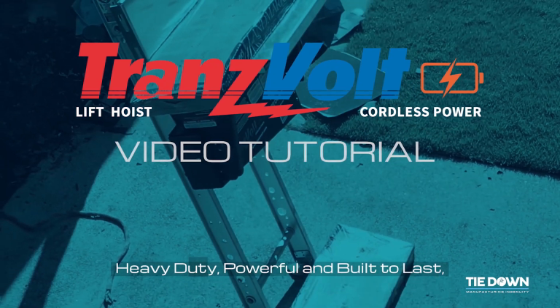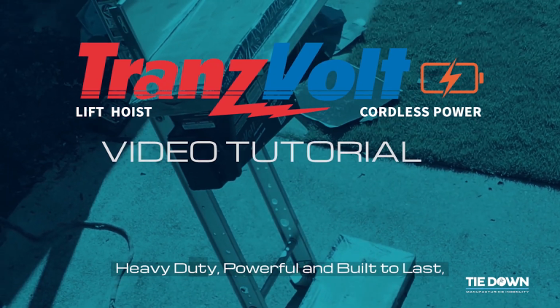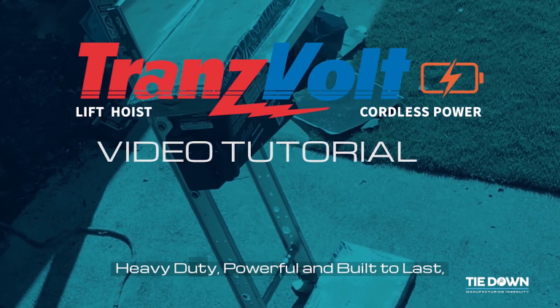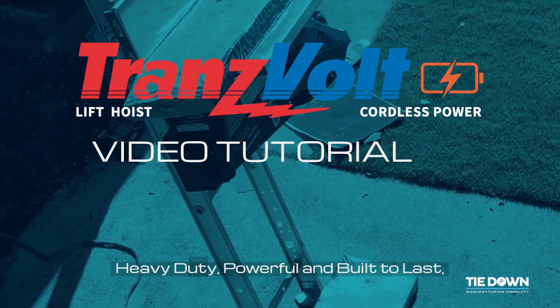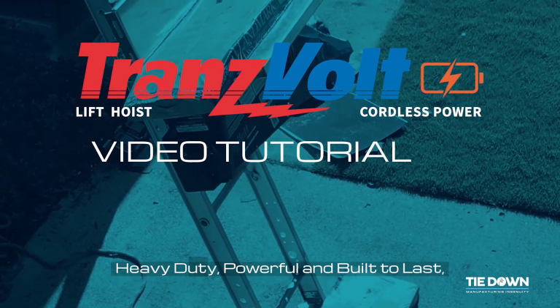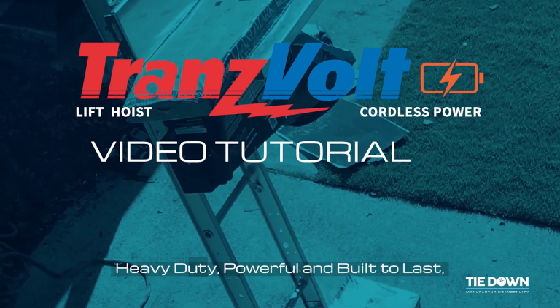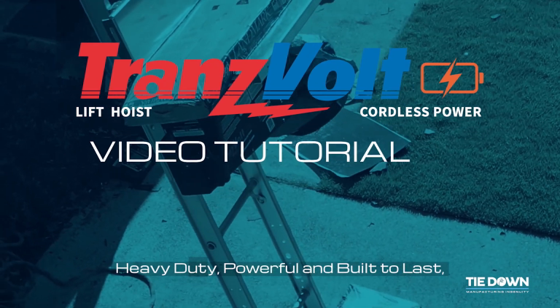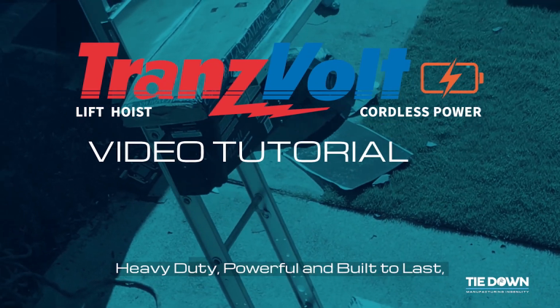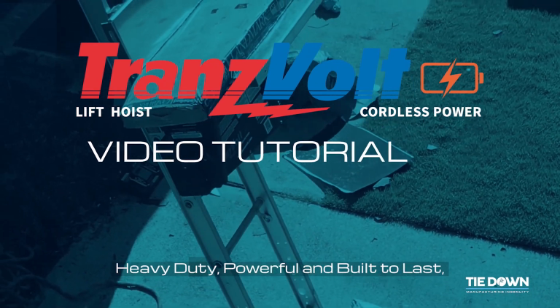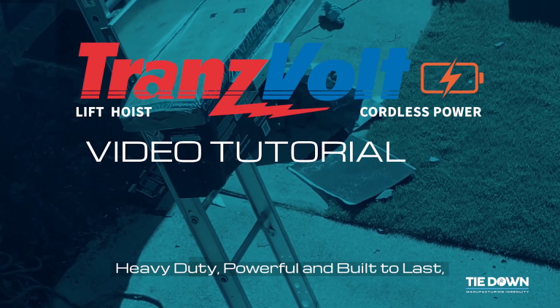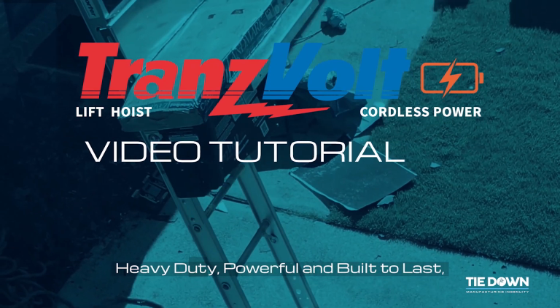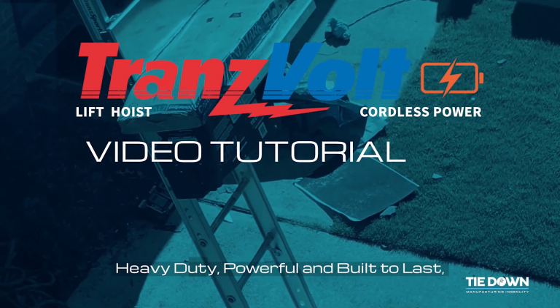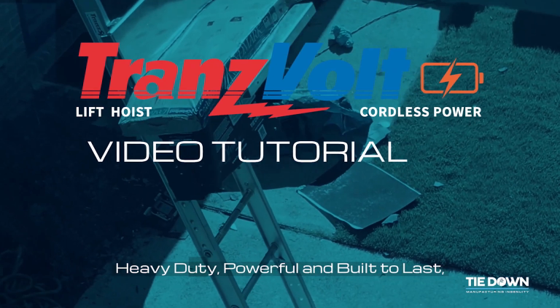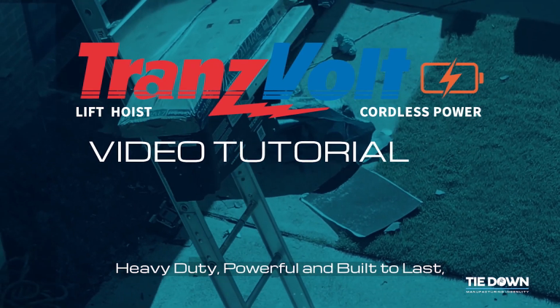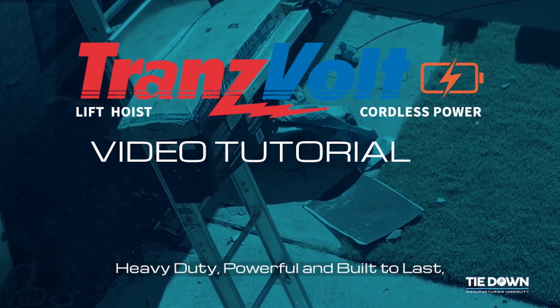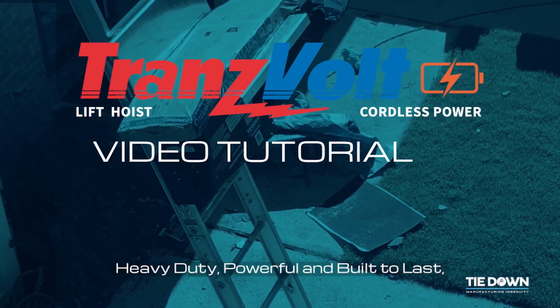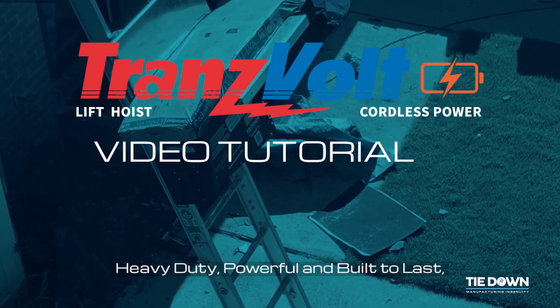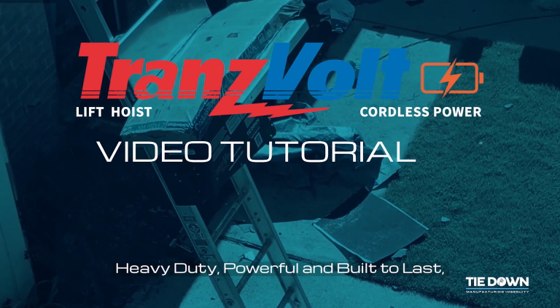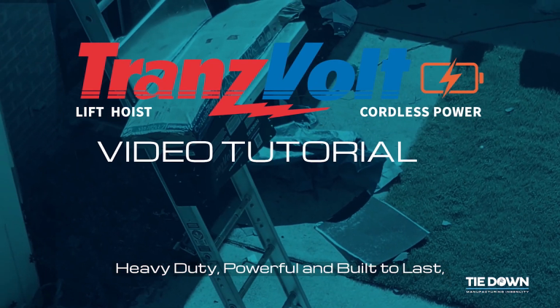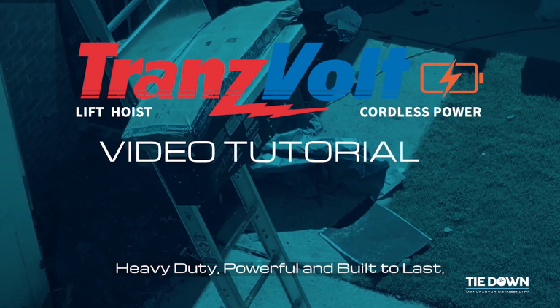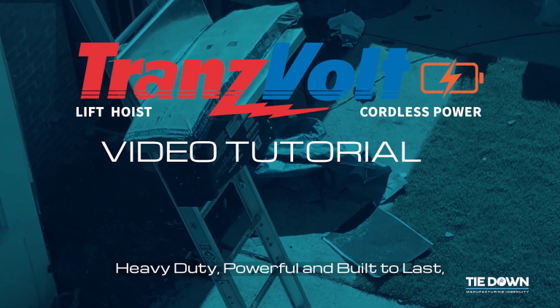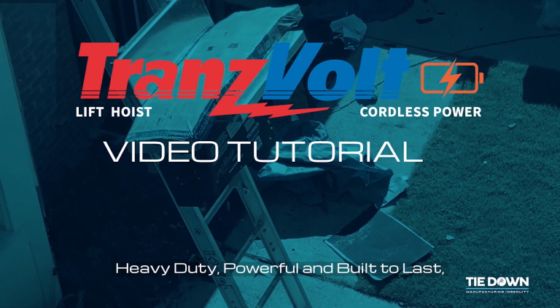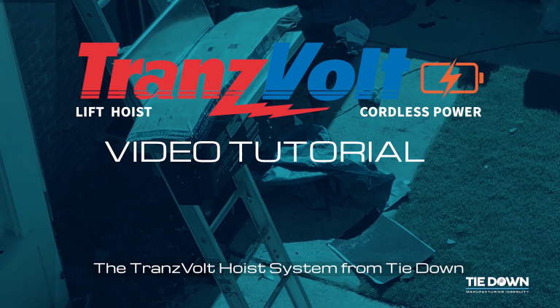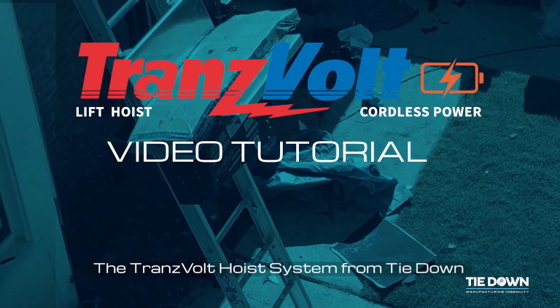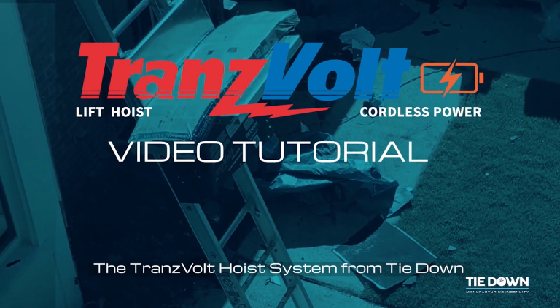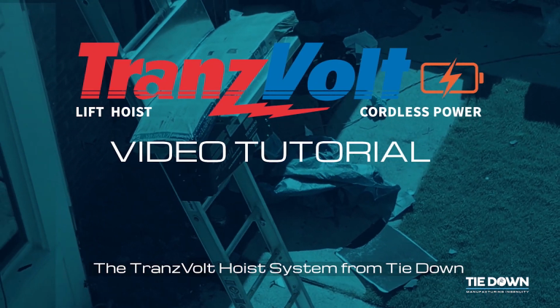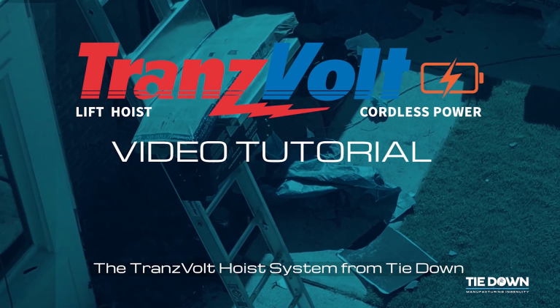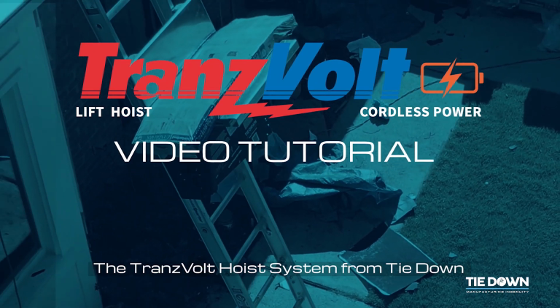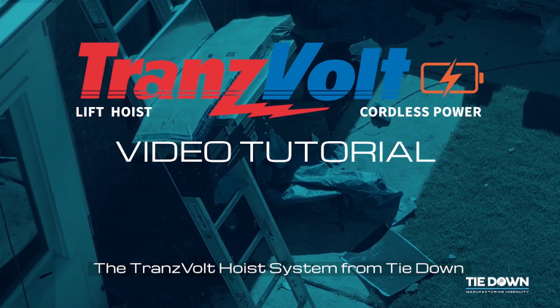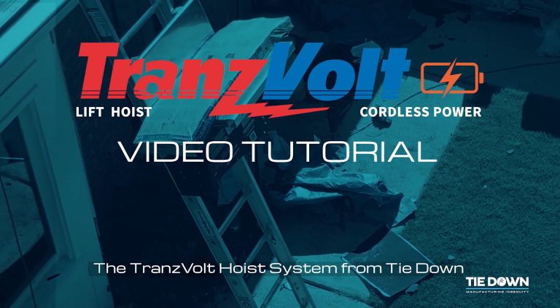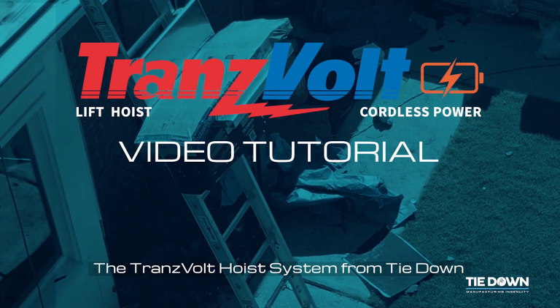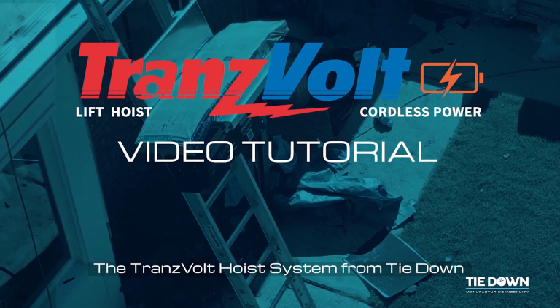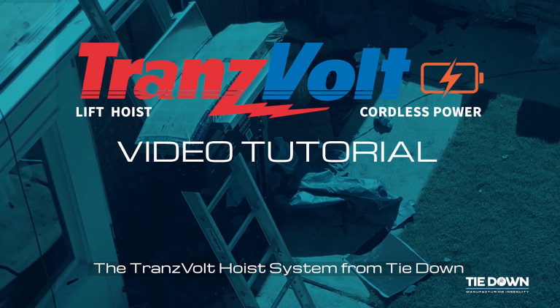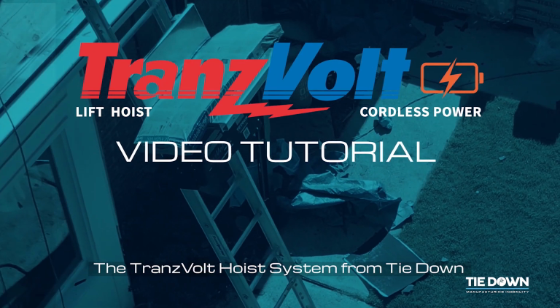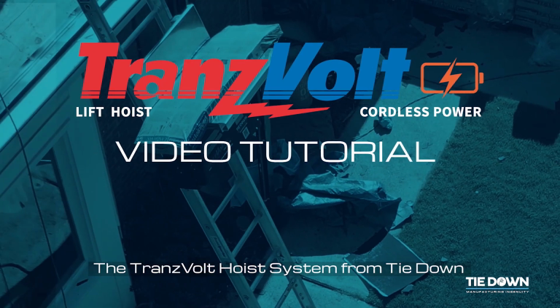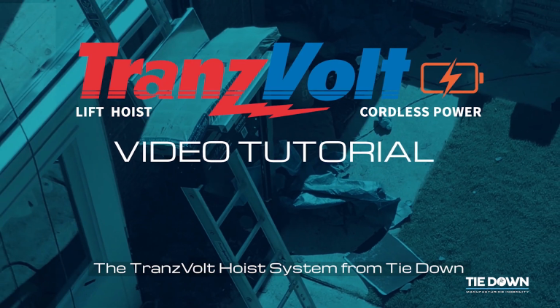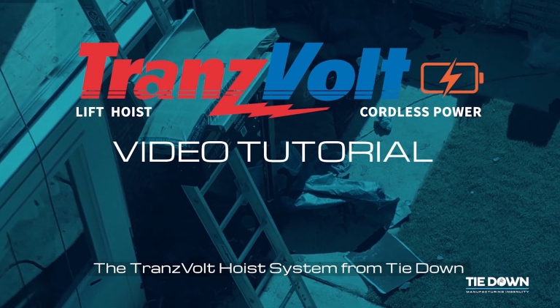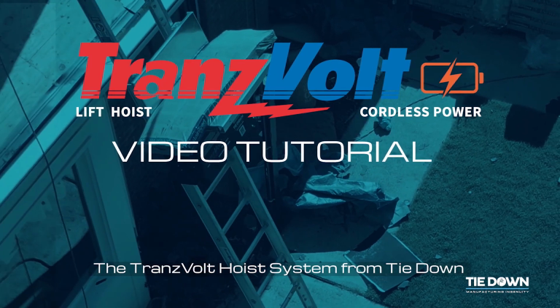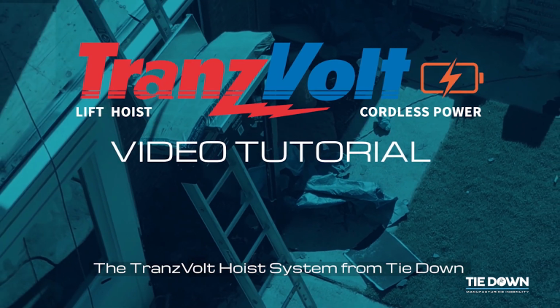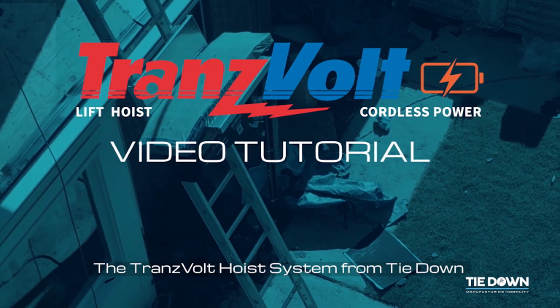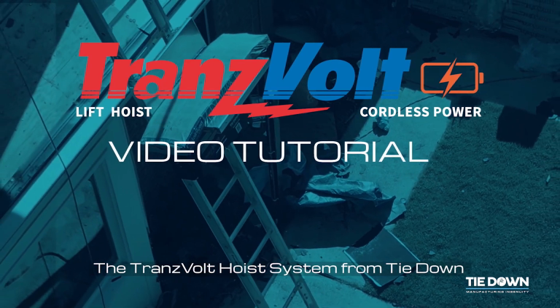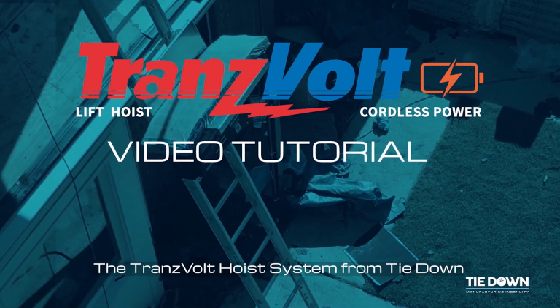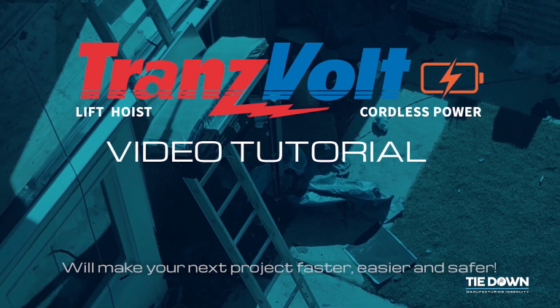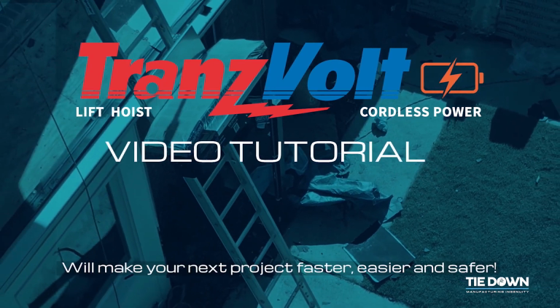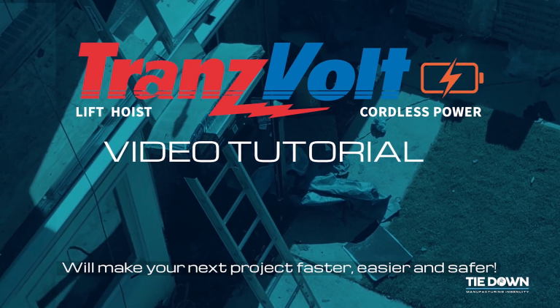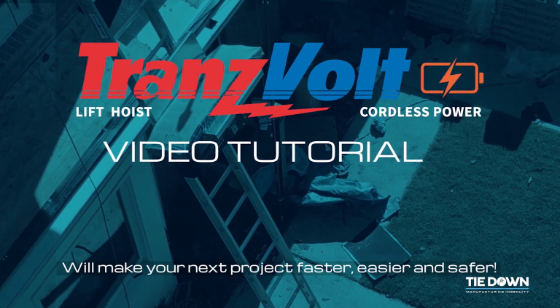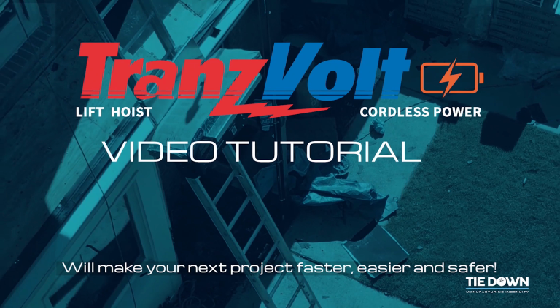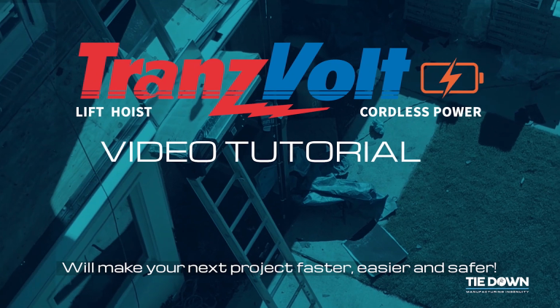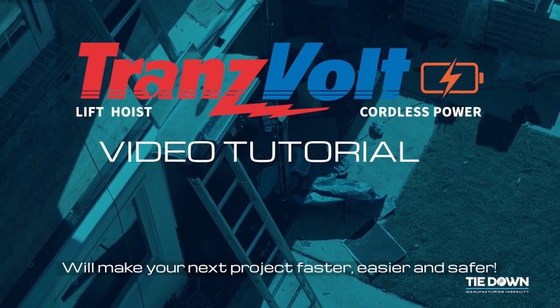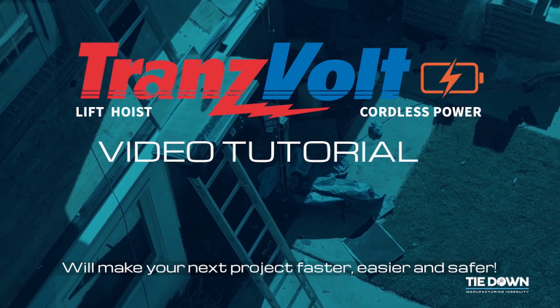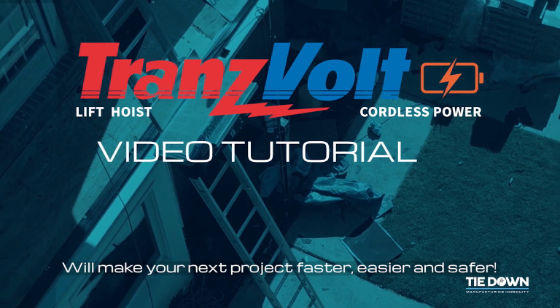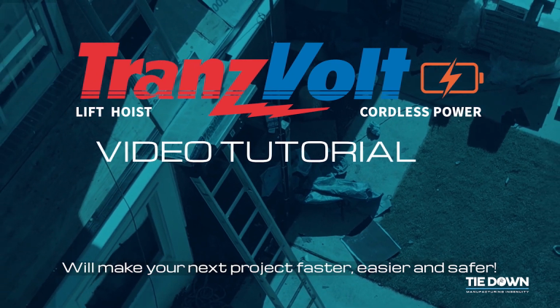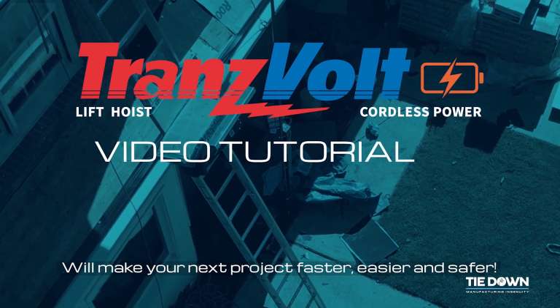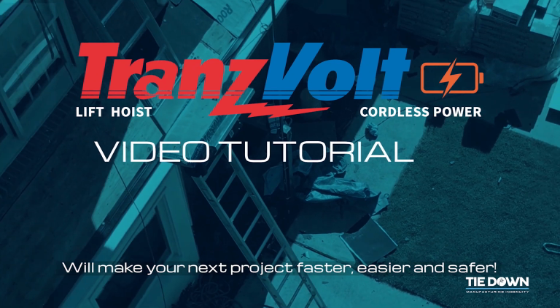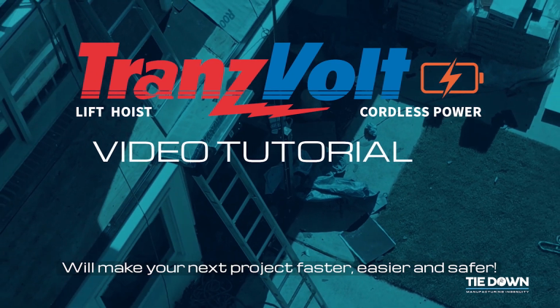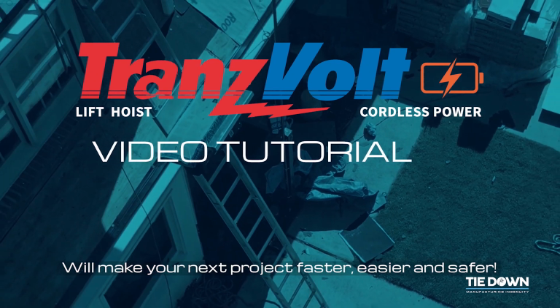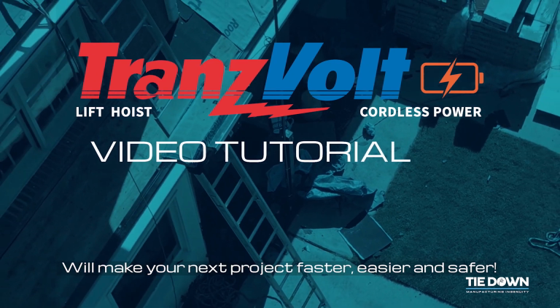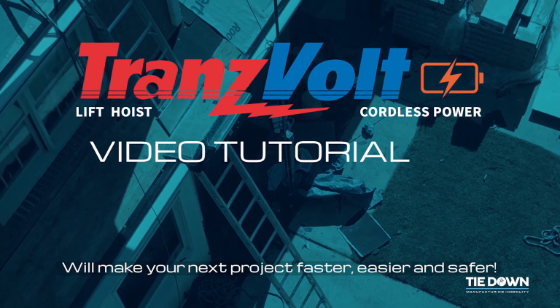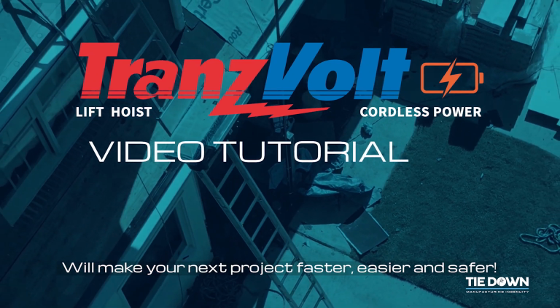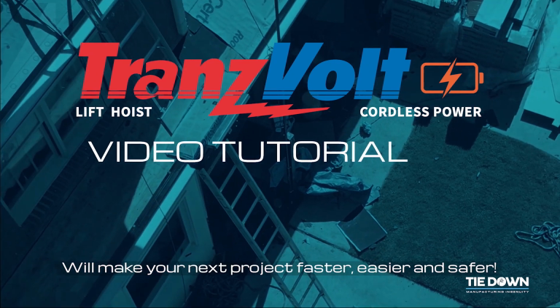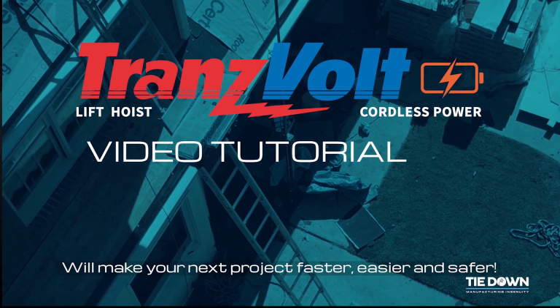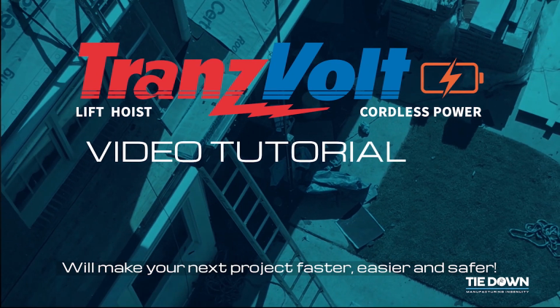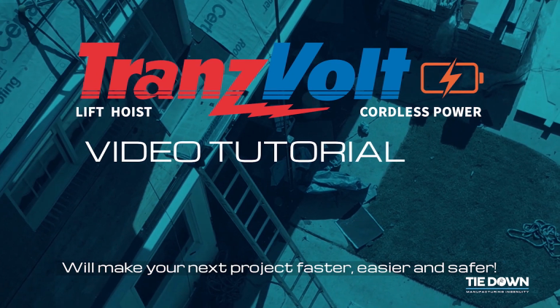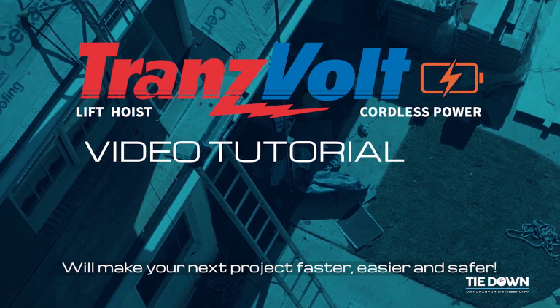Heavy duty, powerful, and built to last, the Transvolt Hoist System from Tiedown will make your next project faster, easier, and safer.